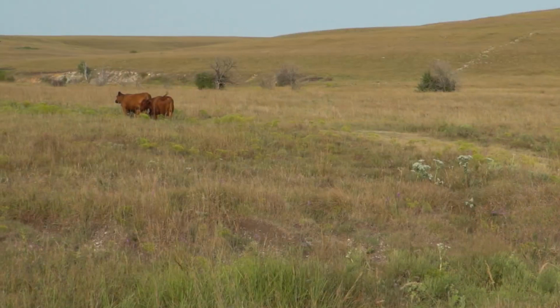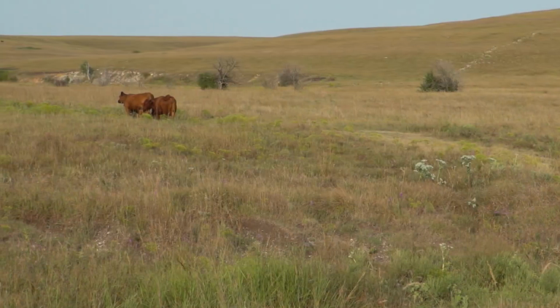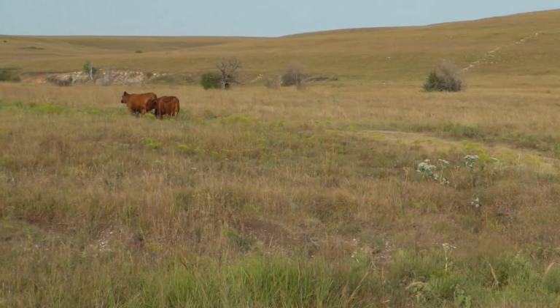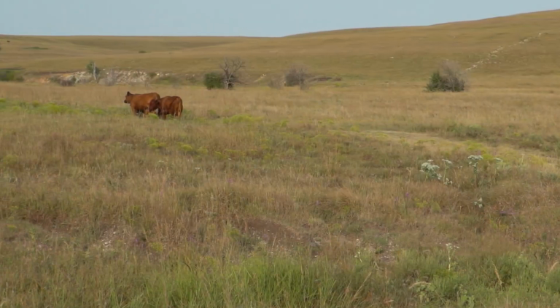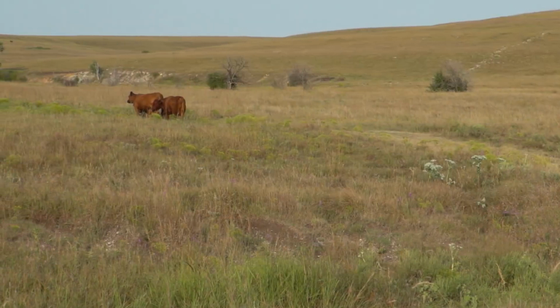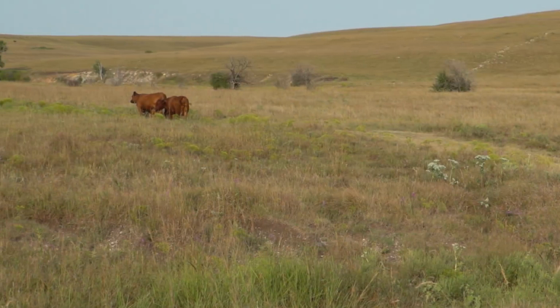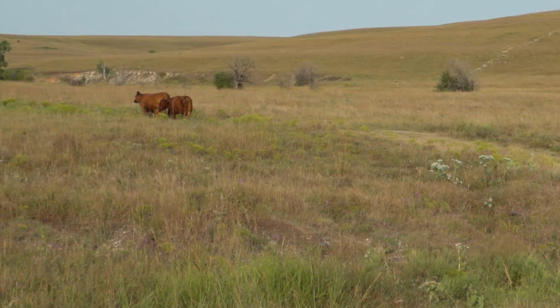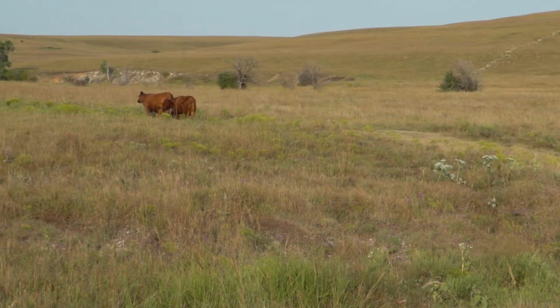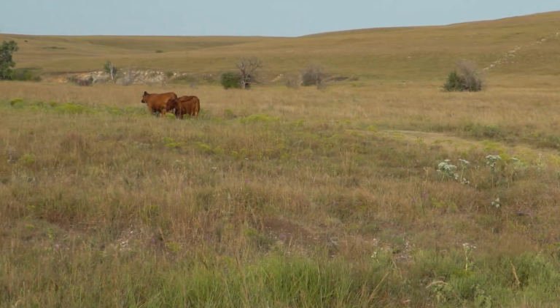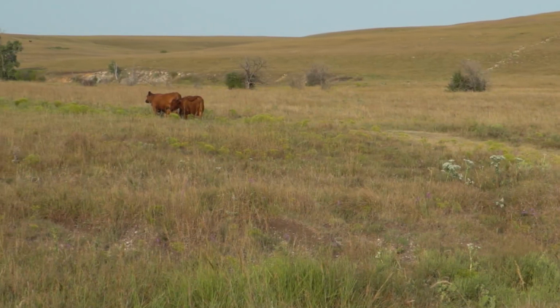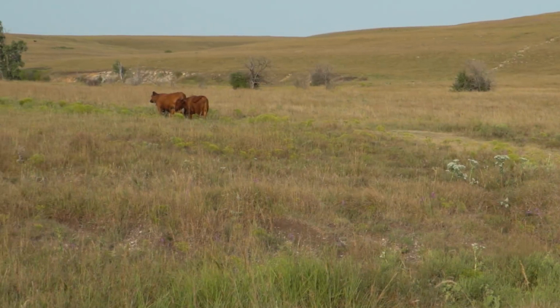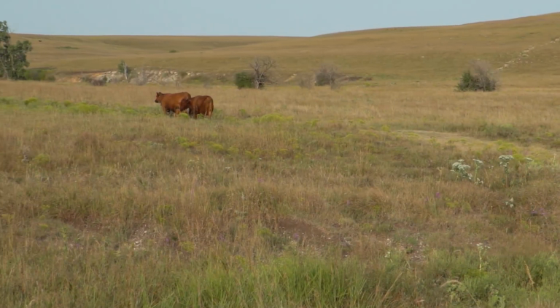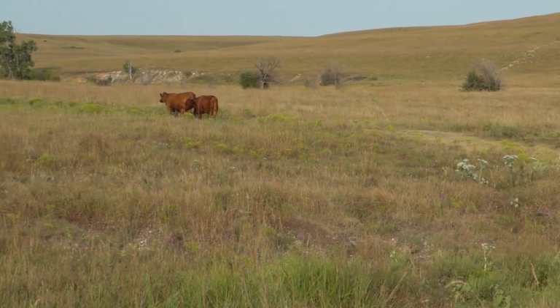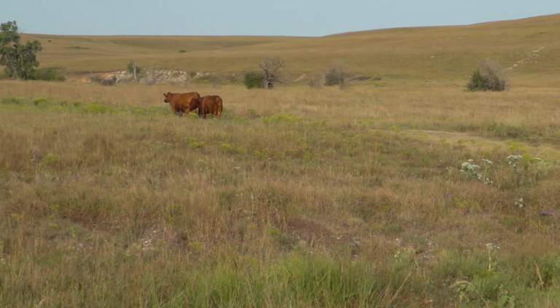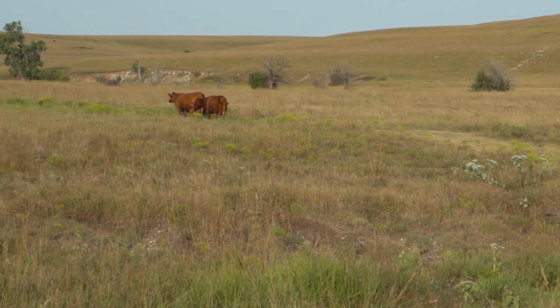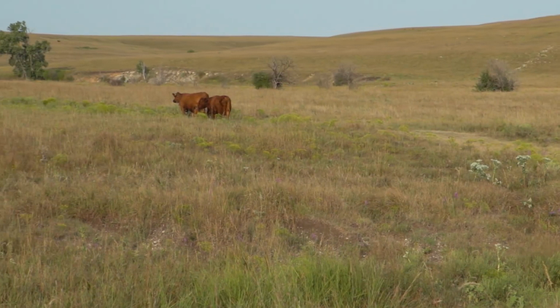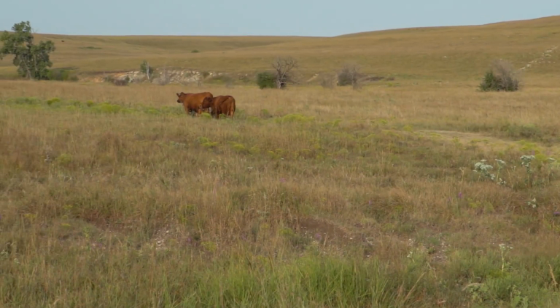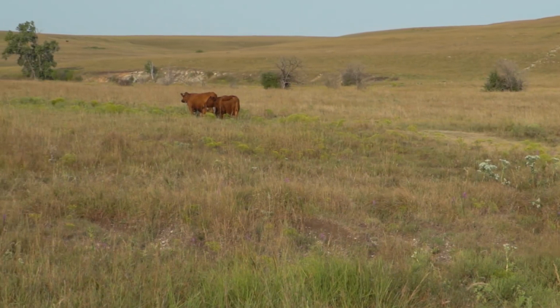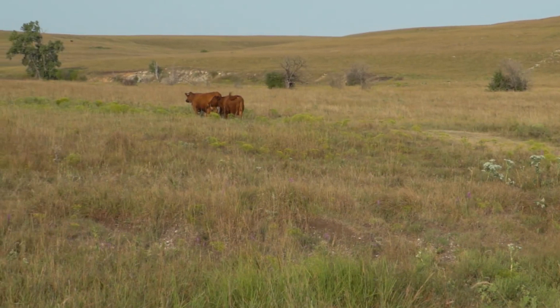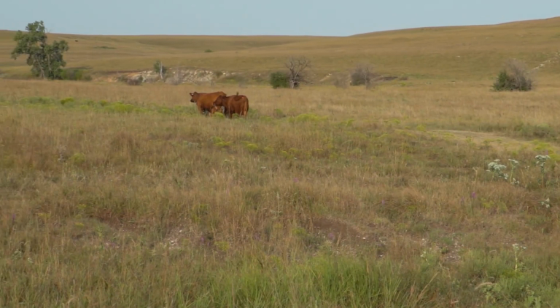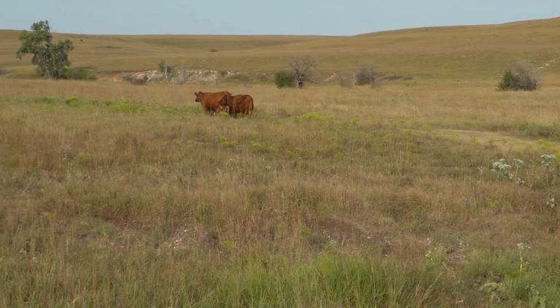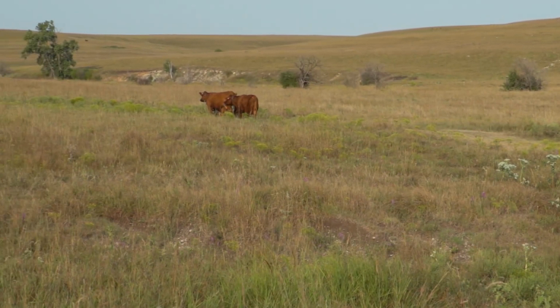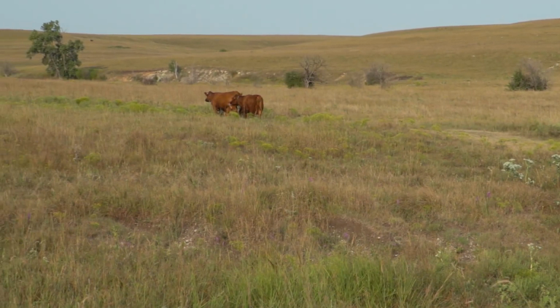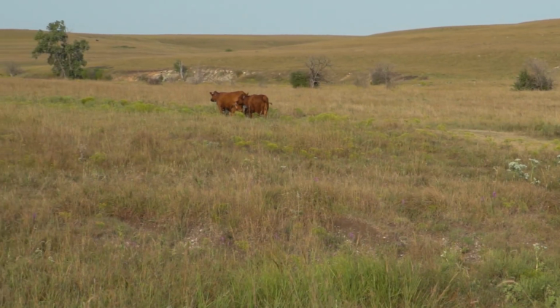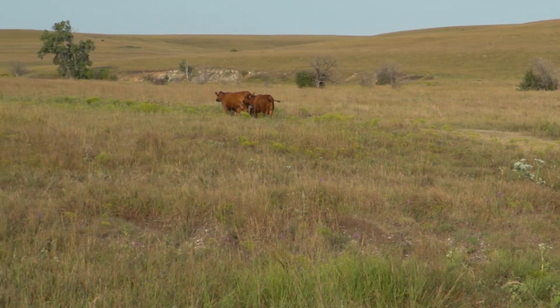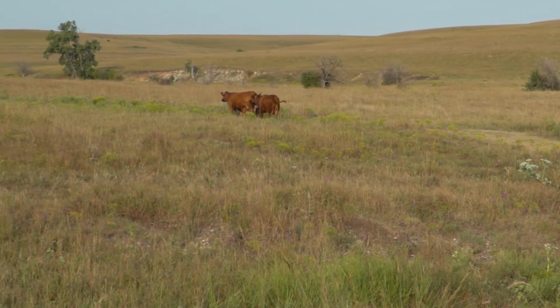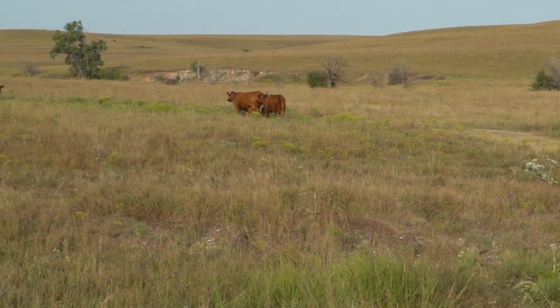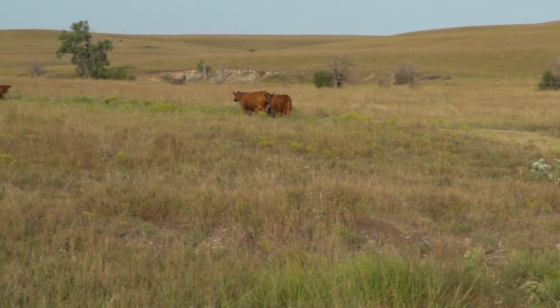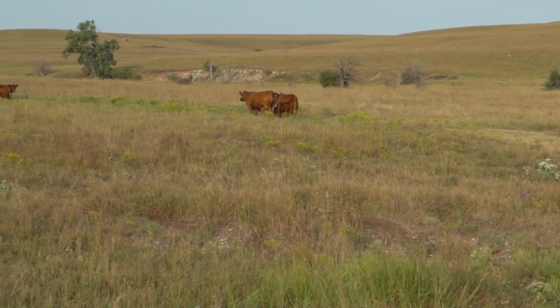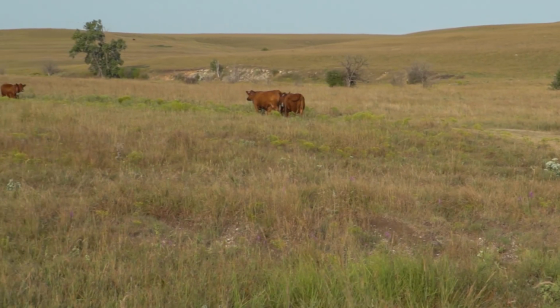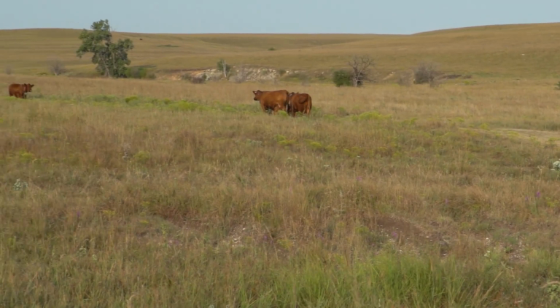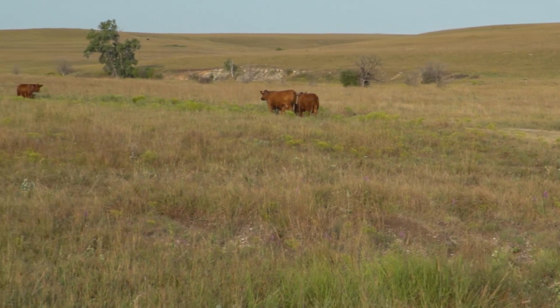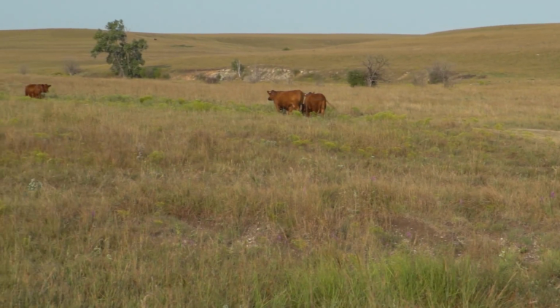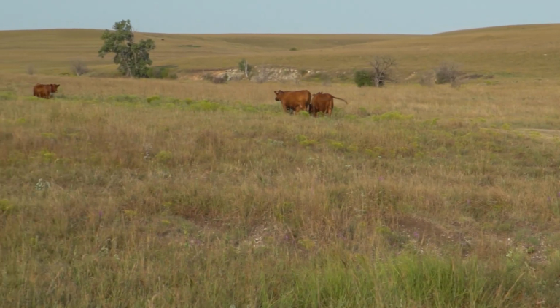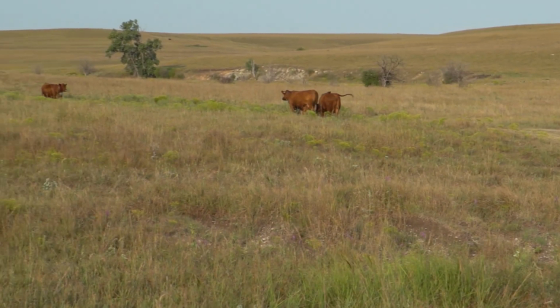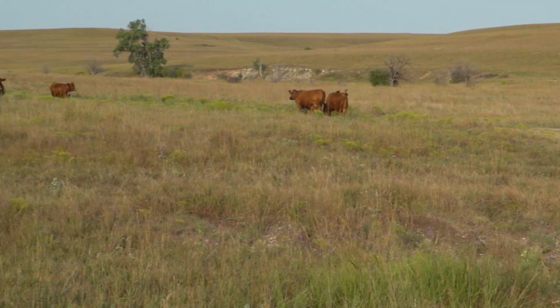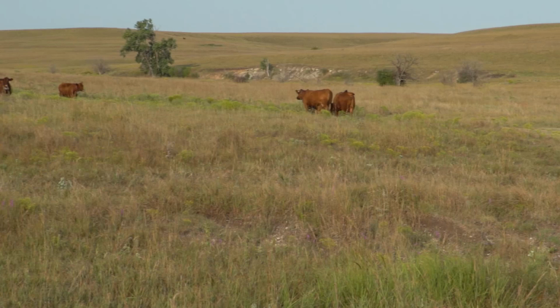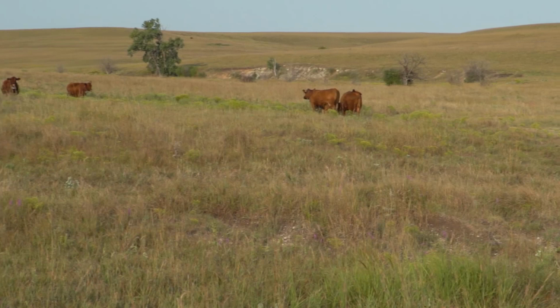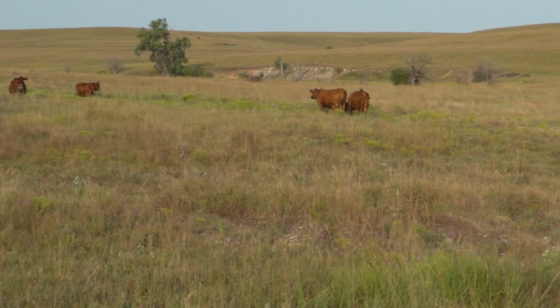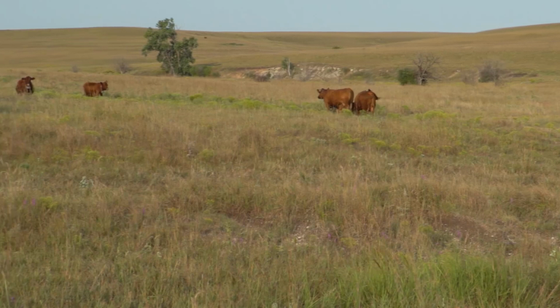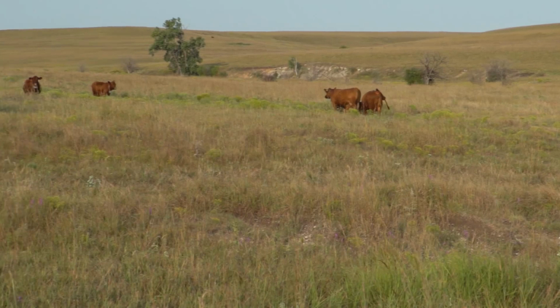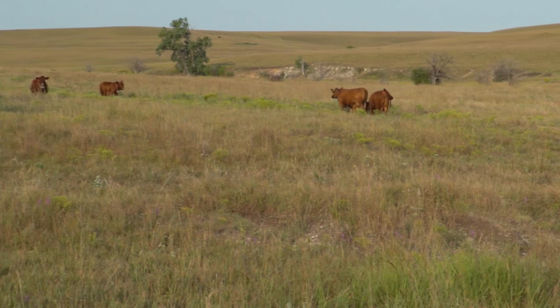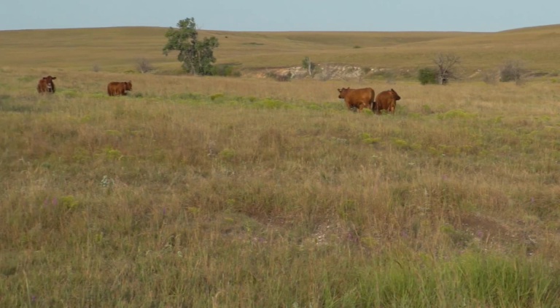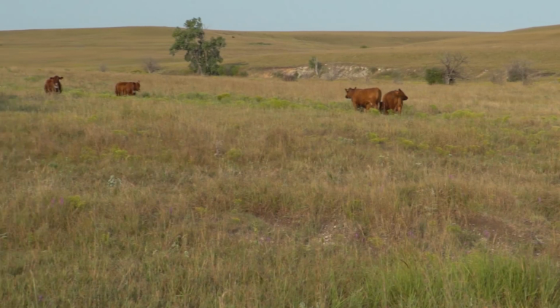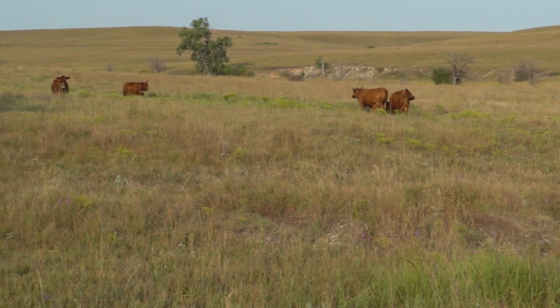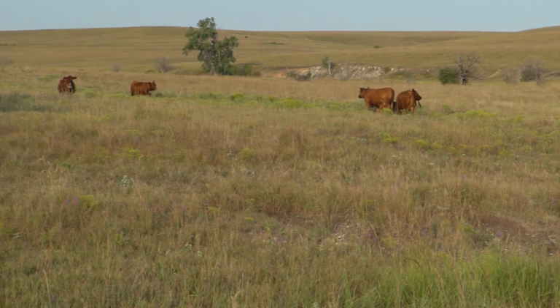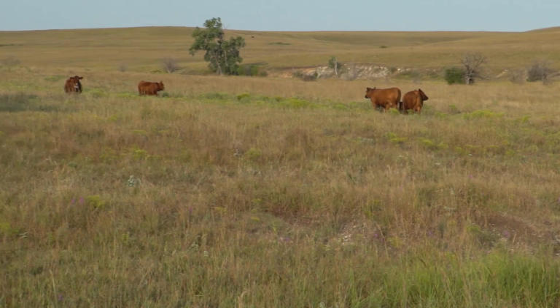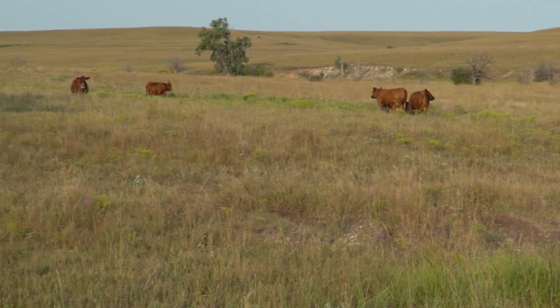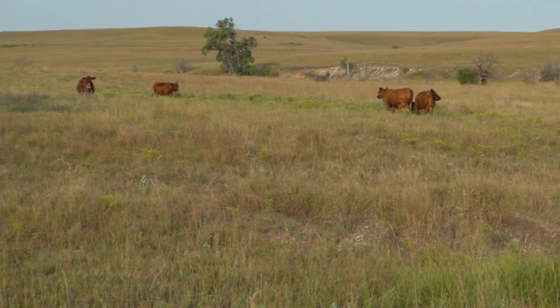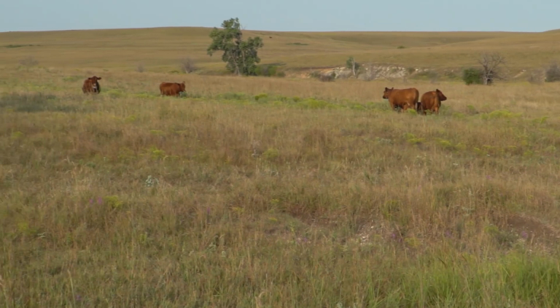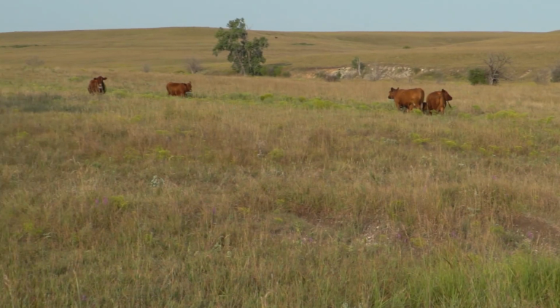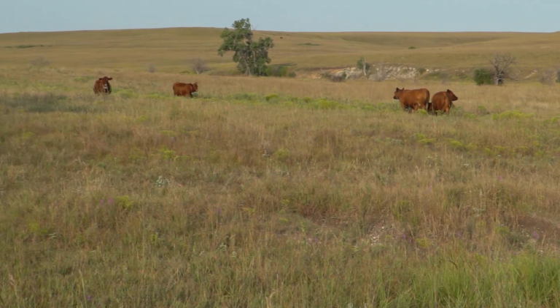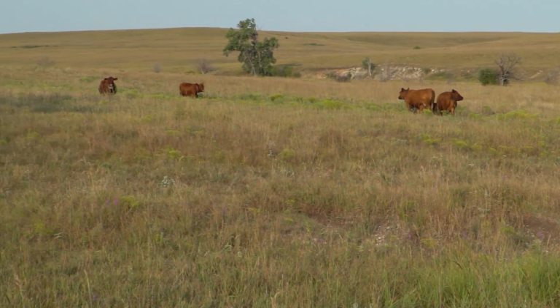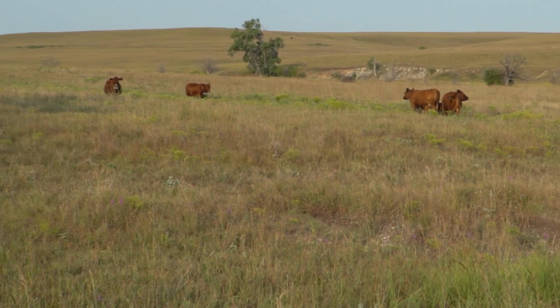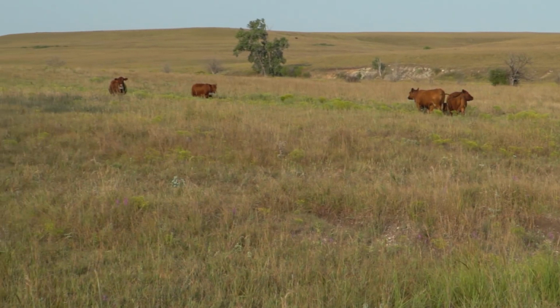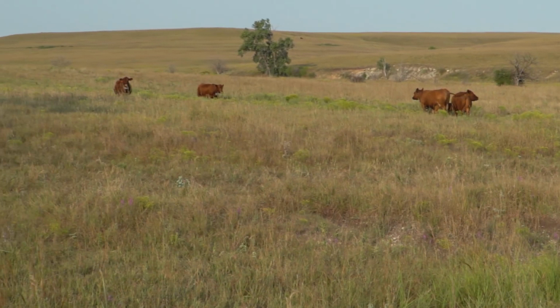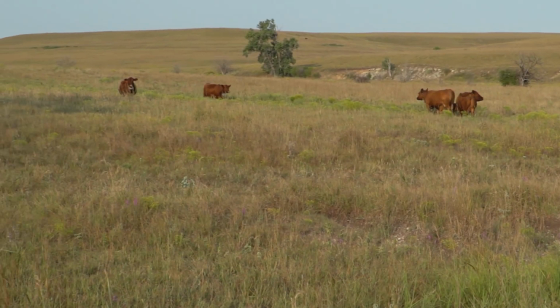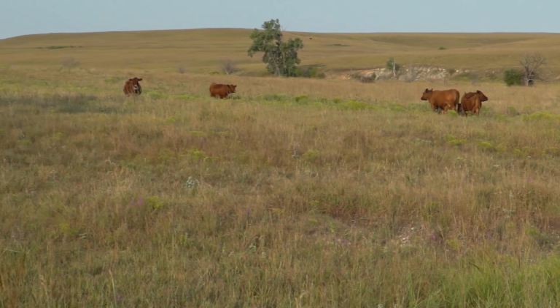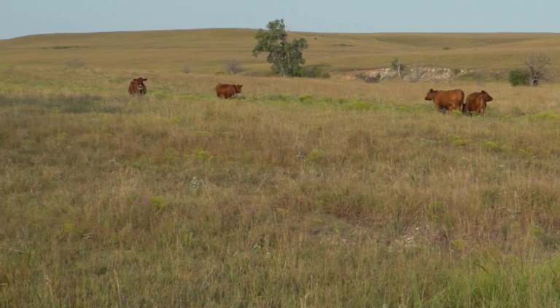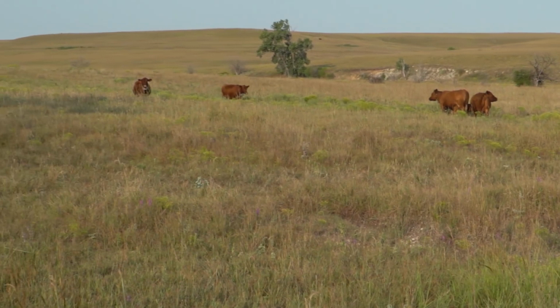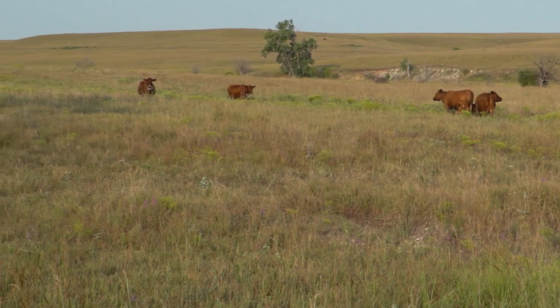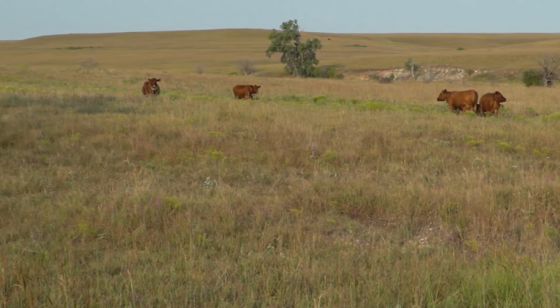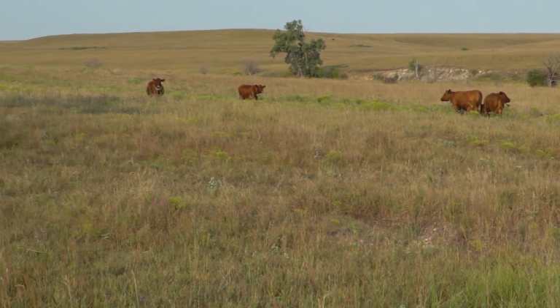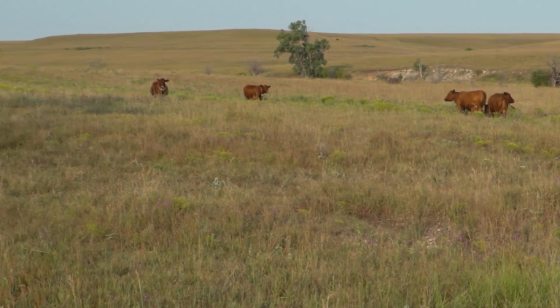In the Tallgrass Prairies of Kansas, I'm Brian Baxter reporting for NCBA's Cattlemen to Cattlemen.